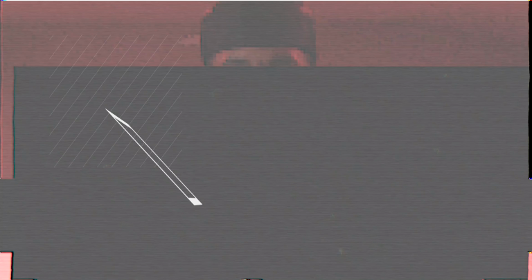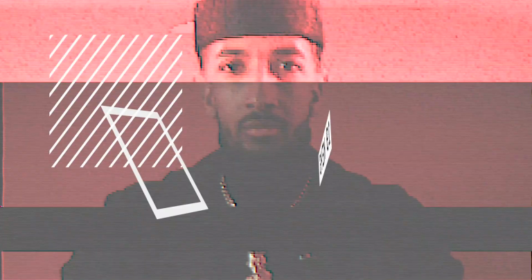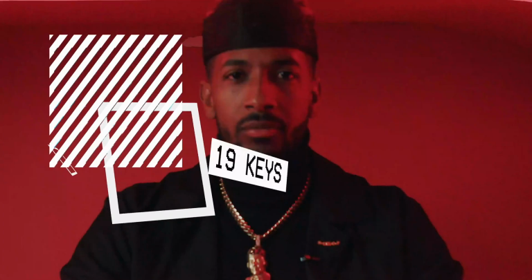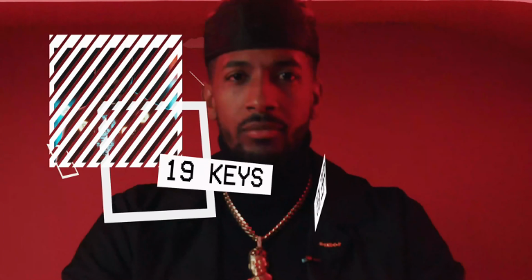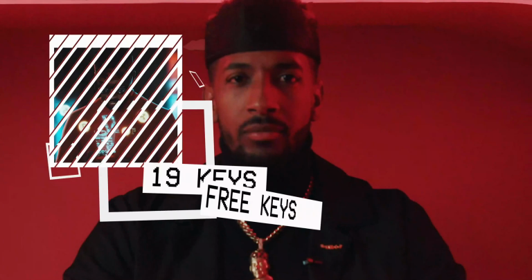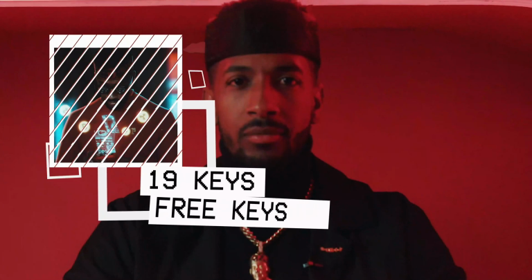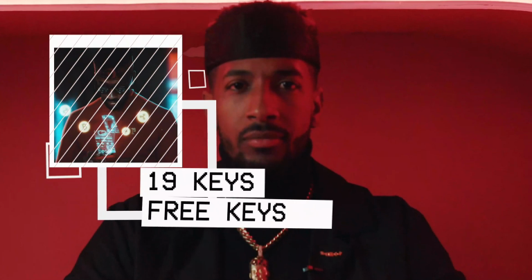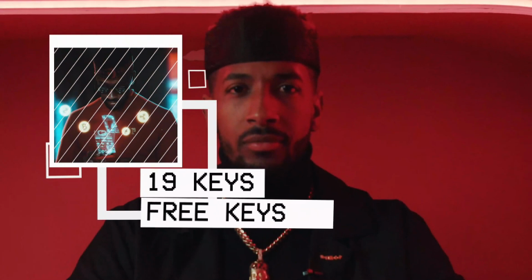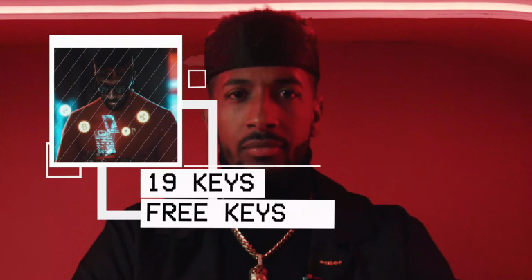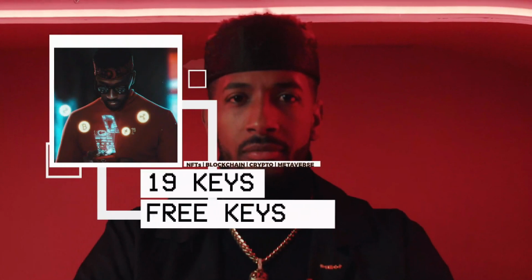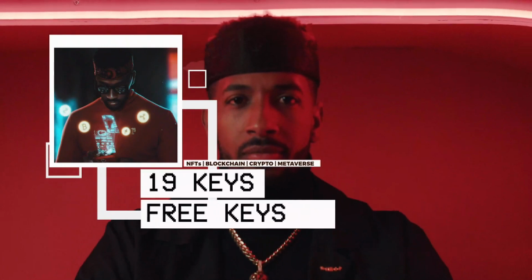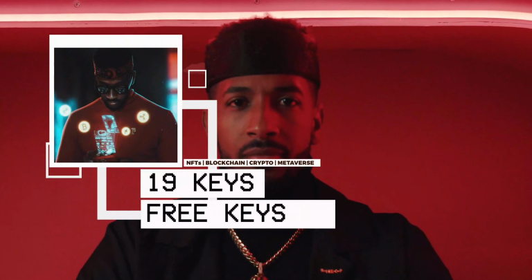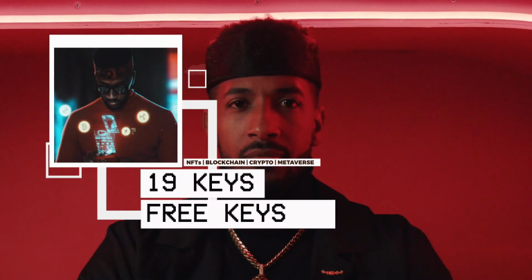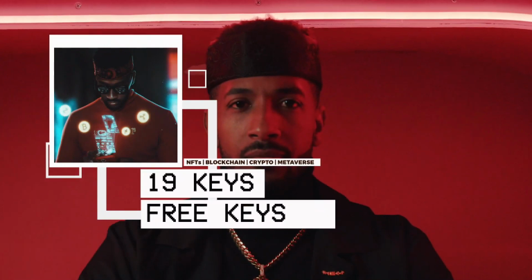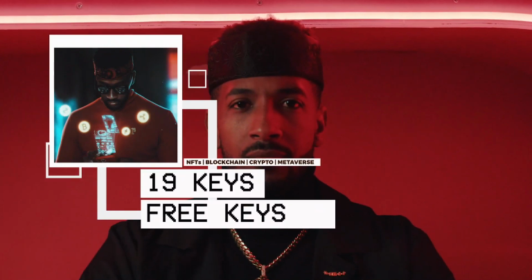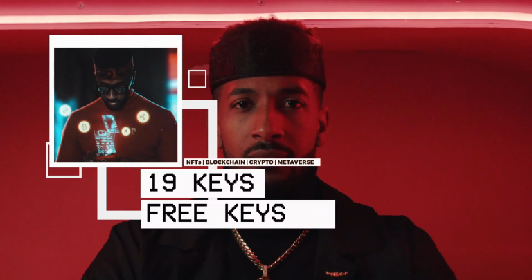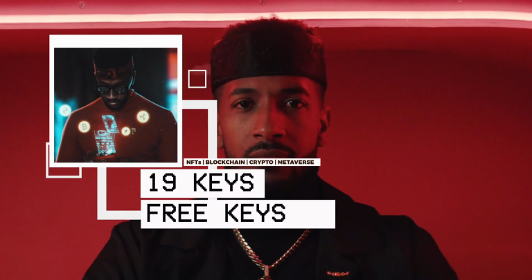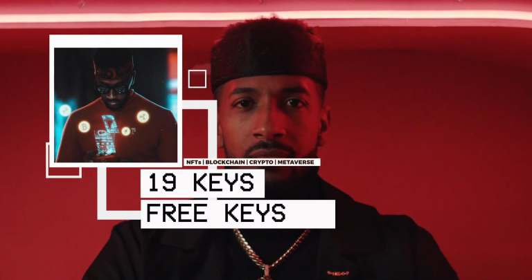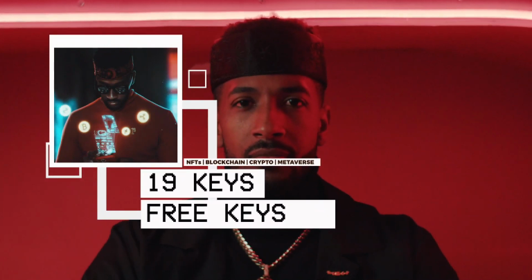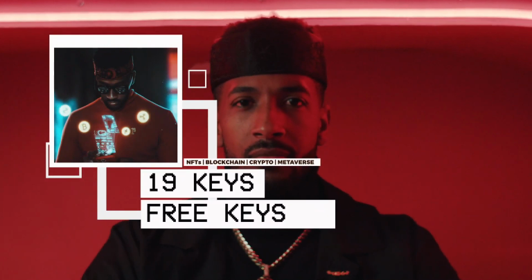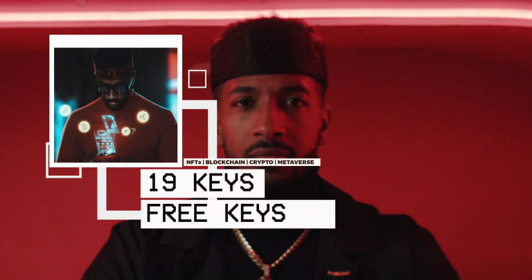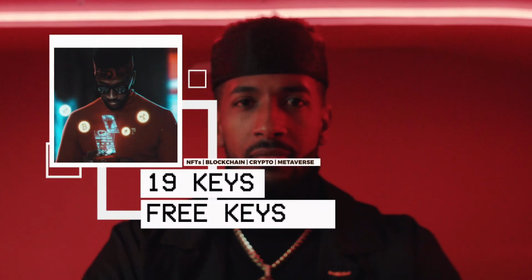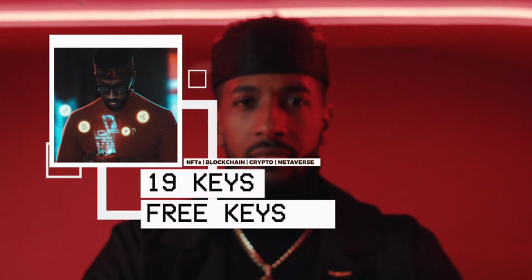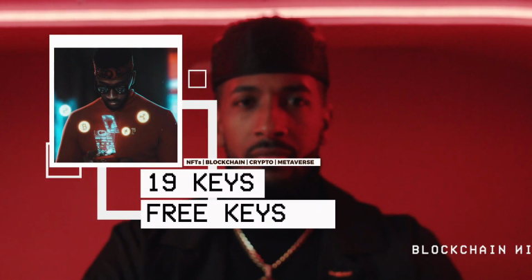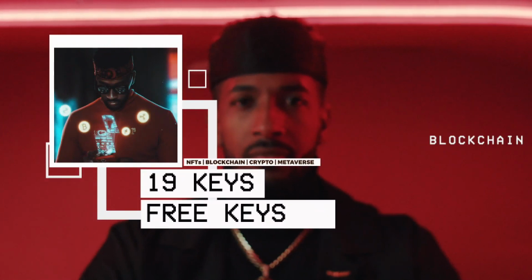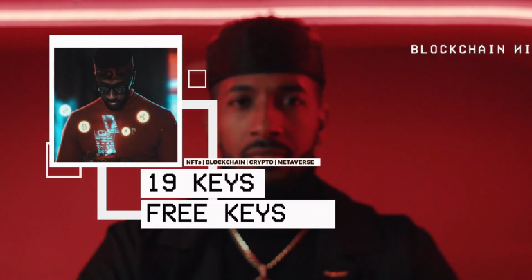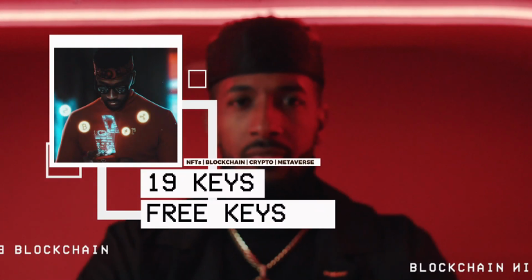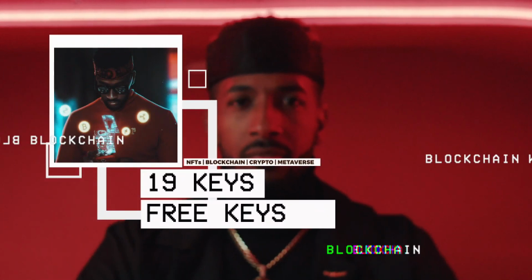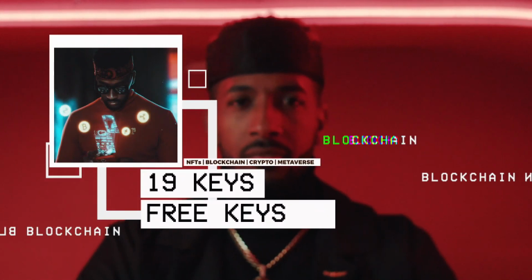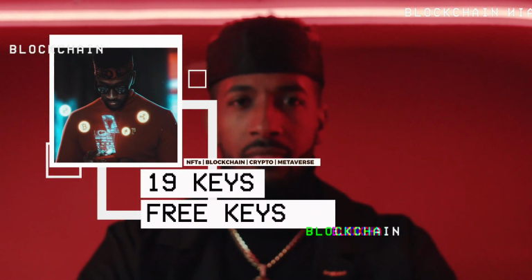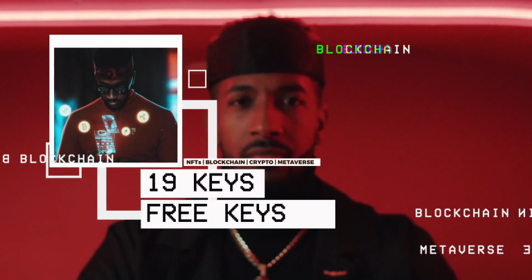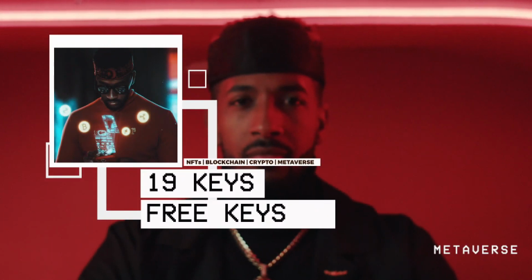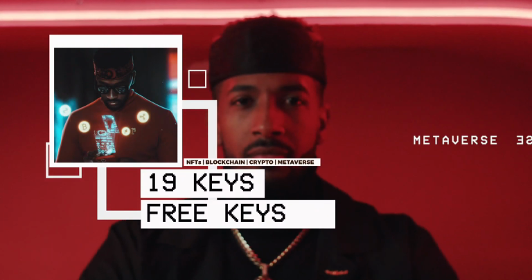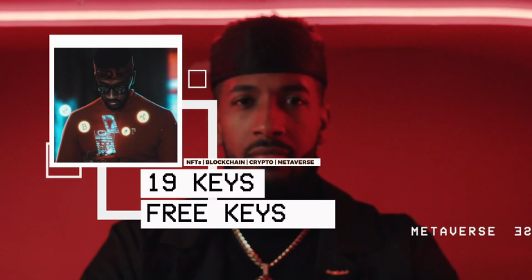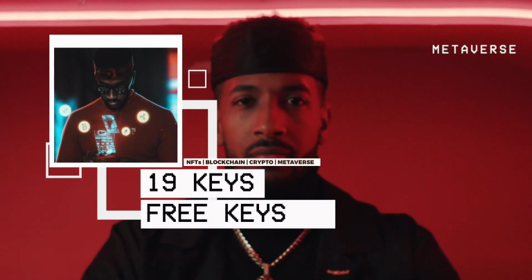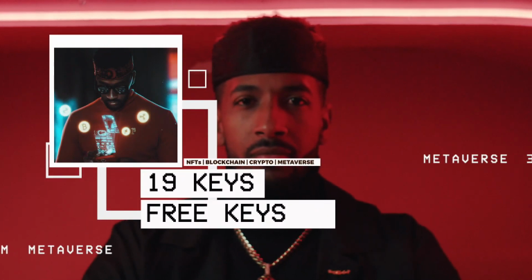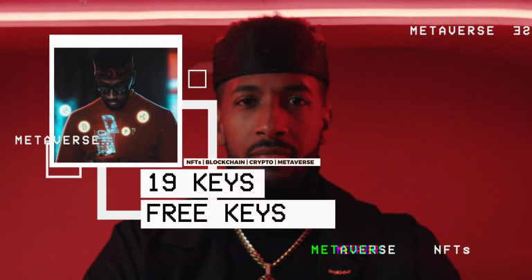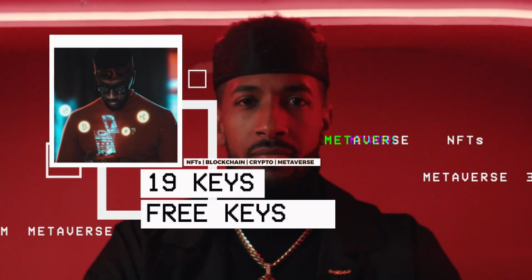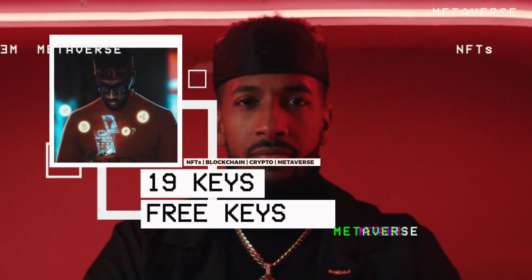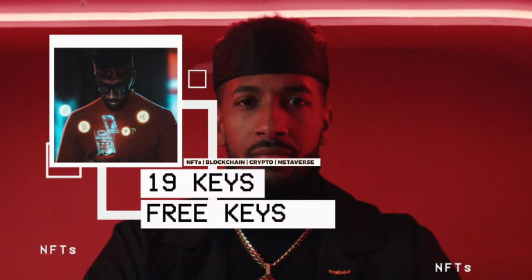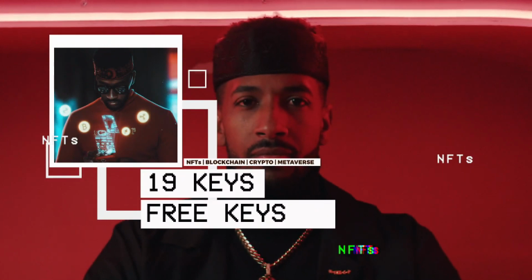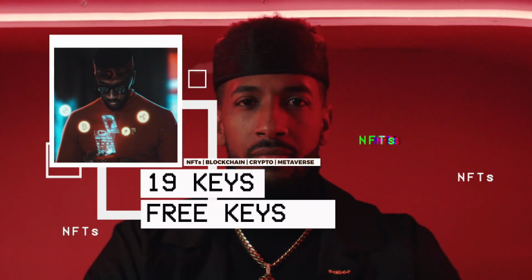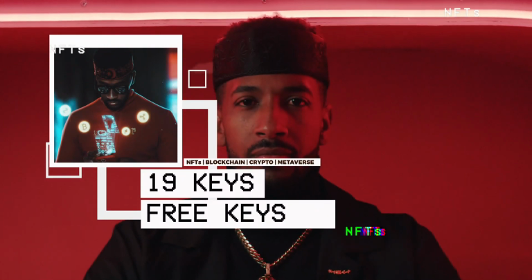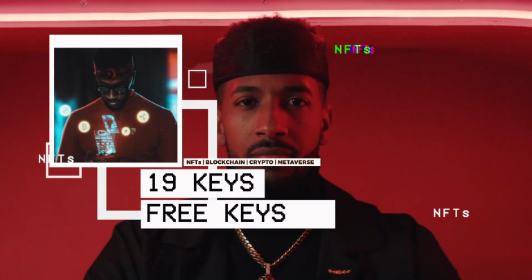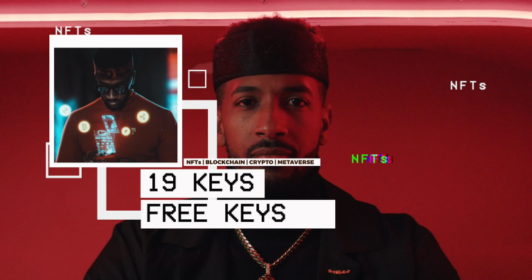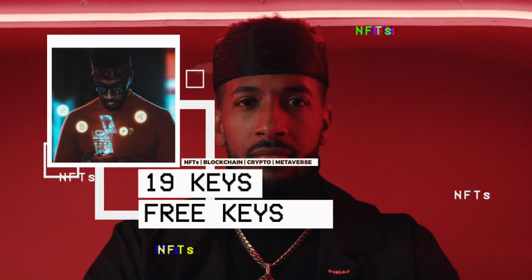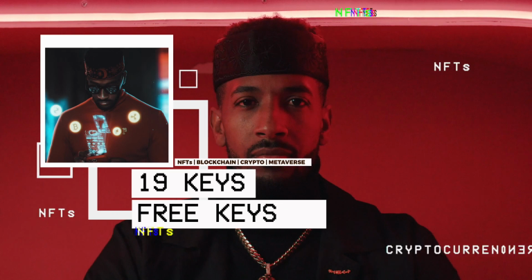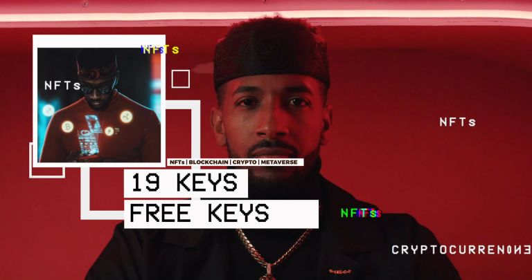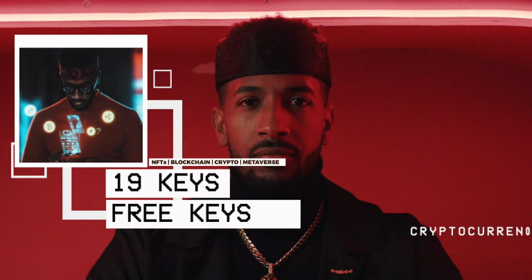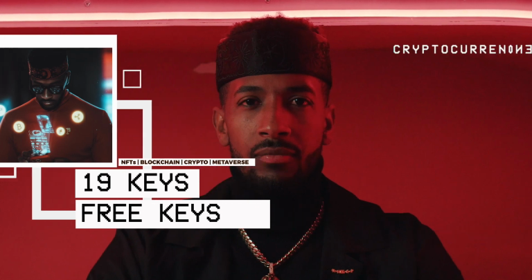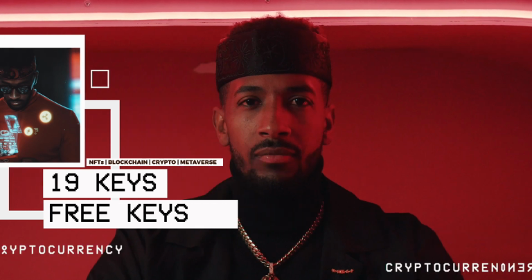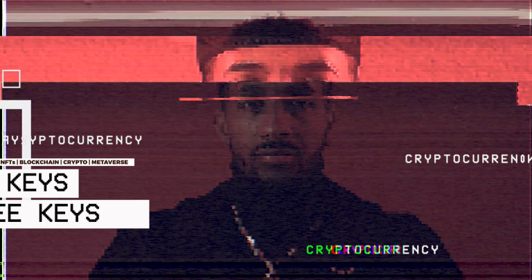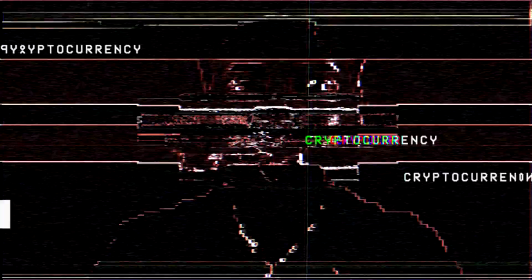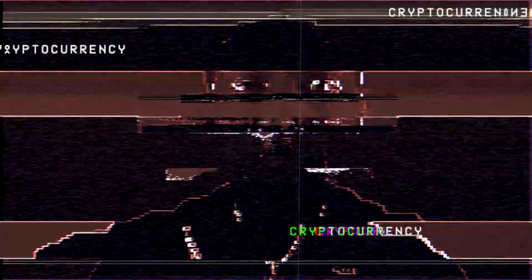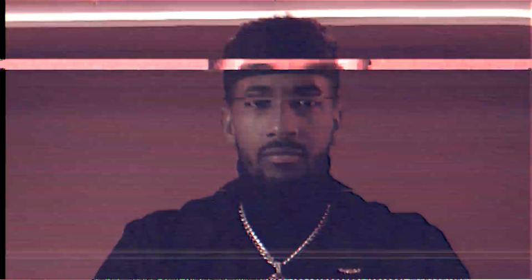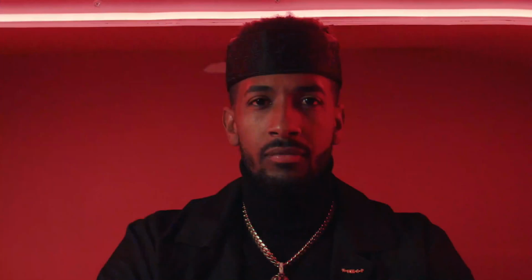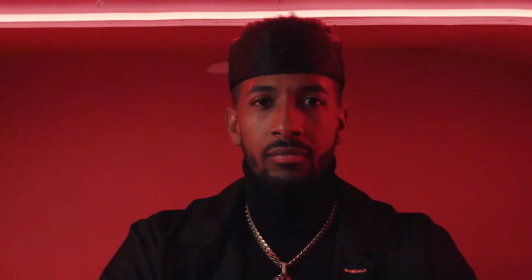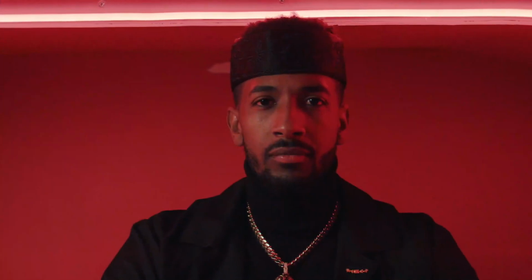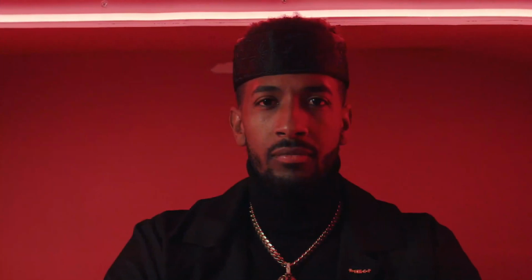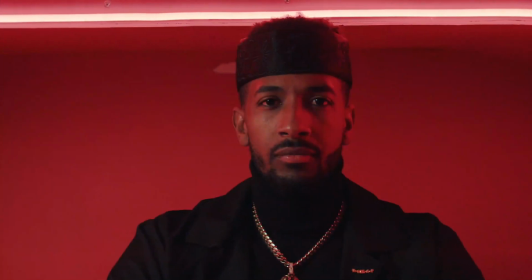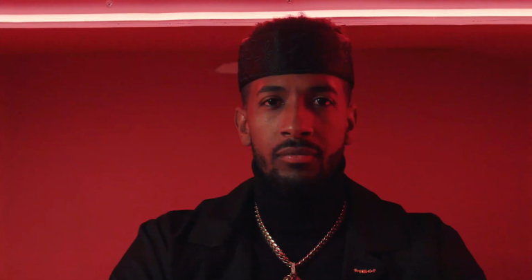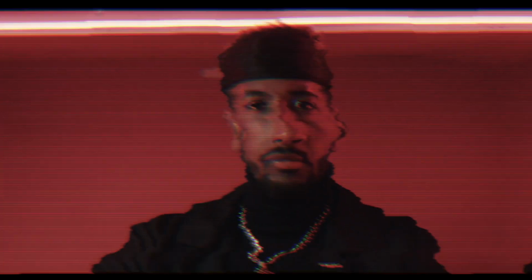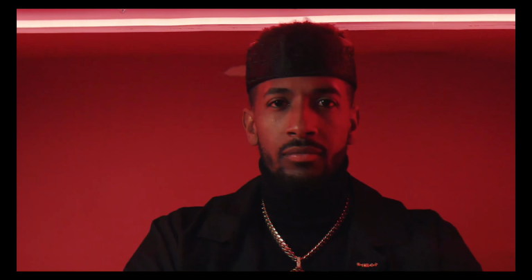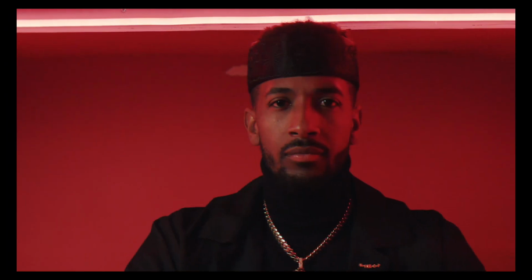I'm 19Keys and this is FreeKey. Blockchain, Metaverse, NFTs, Cryptocurrency, Tapping.